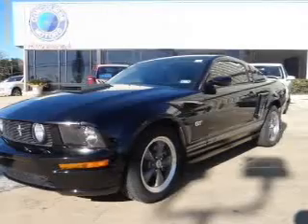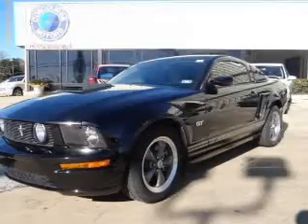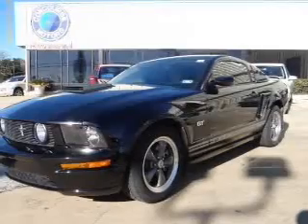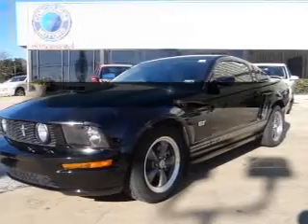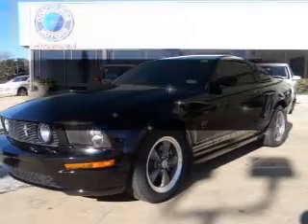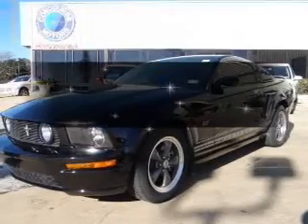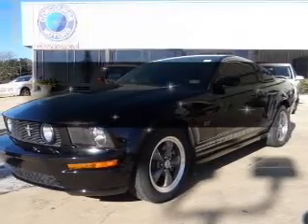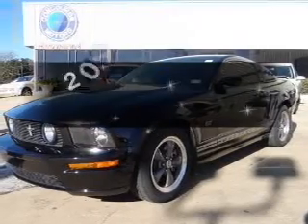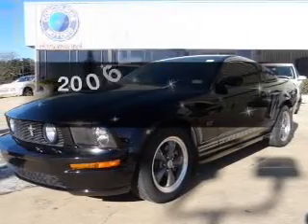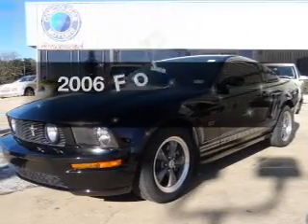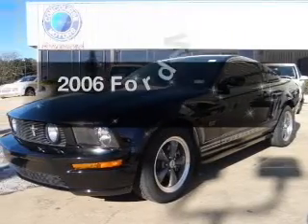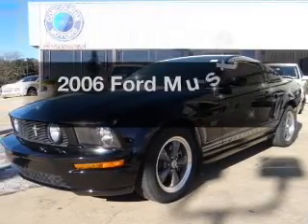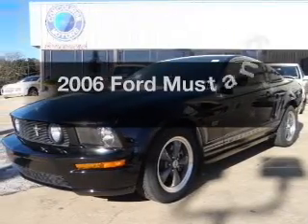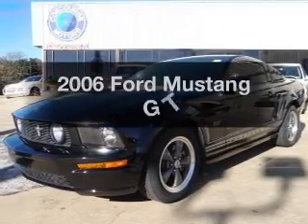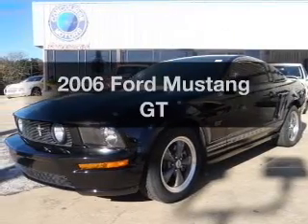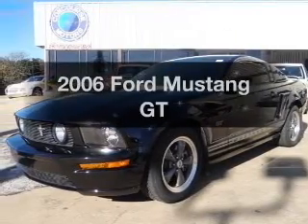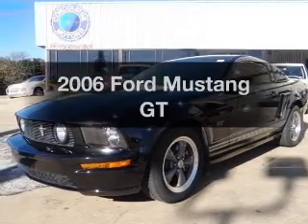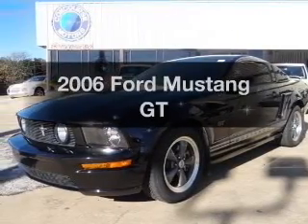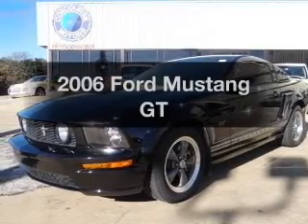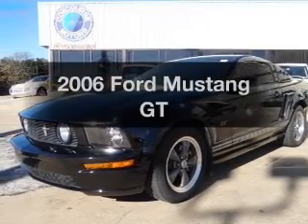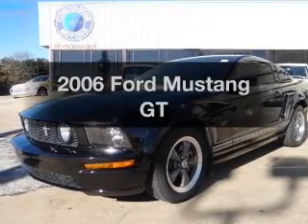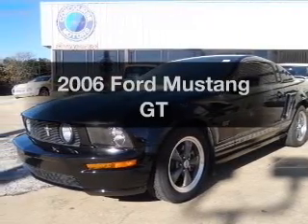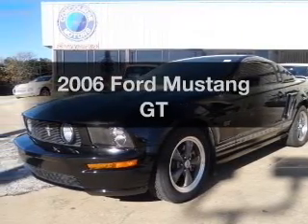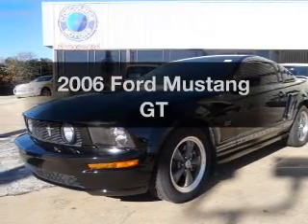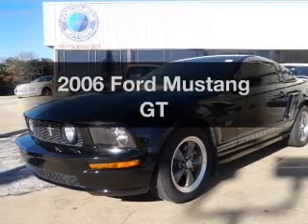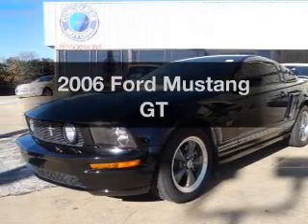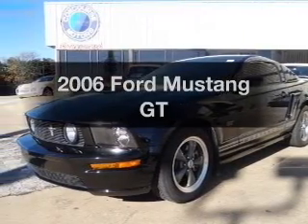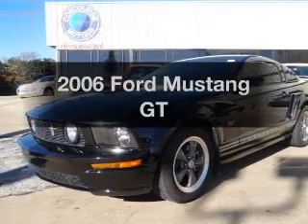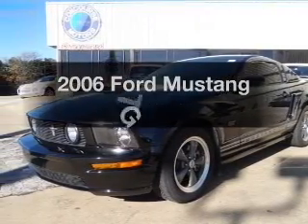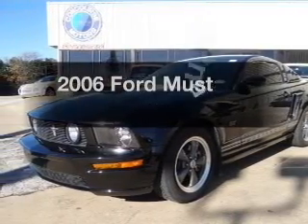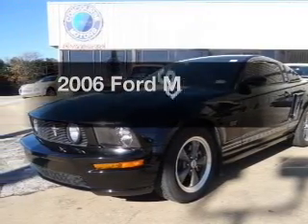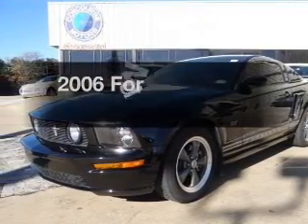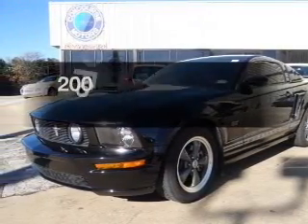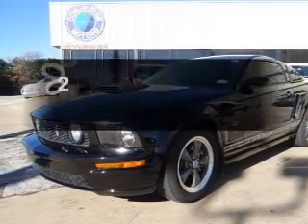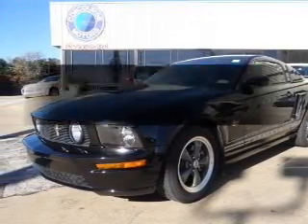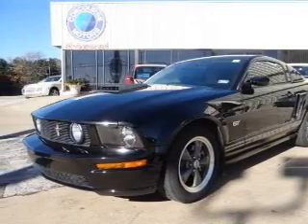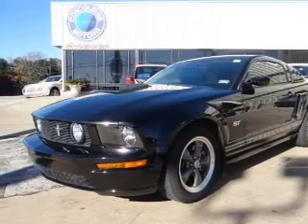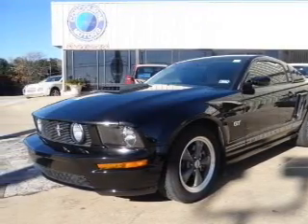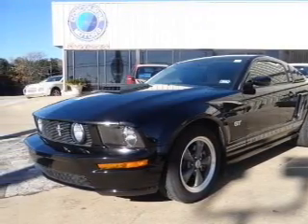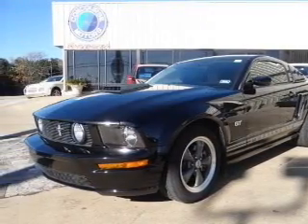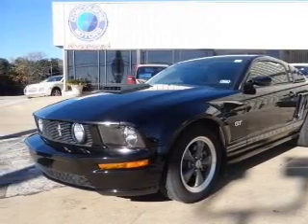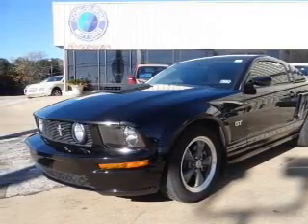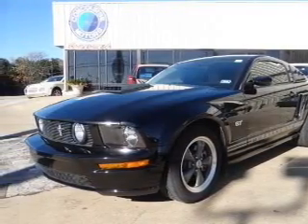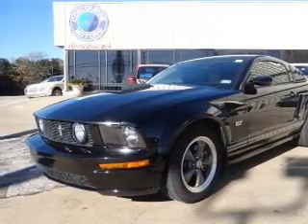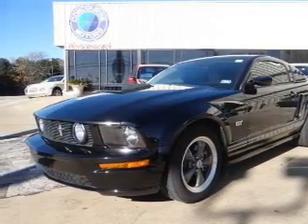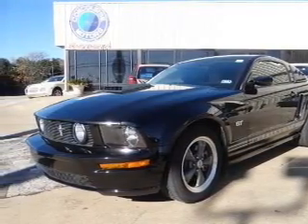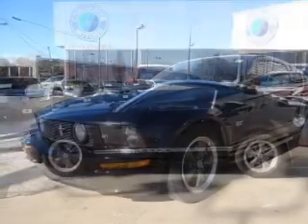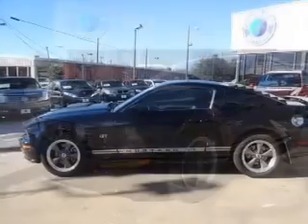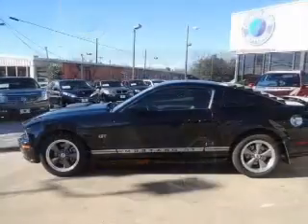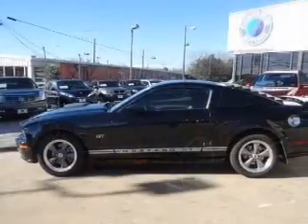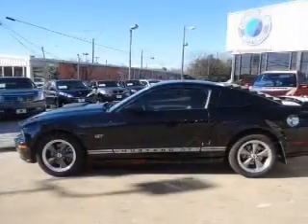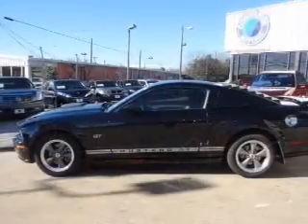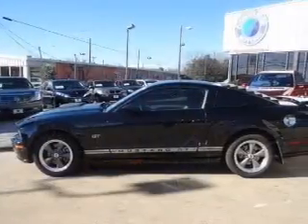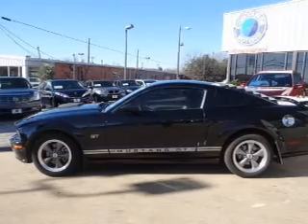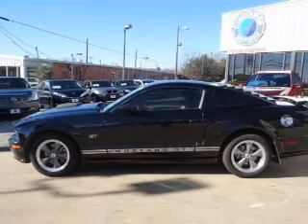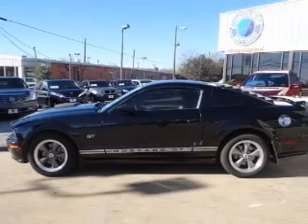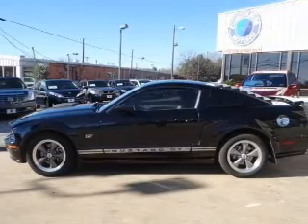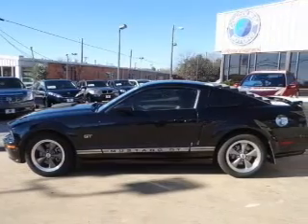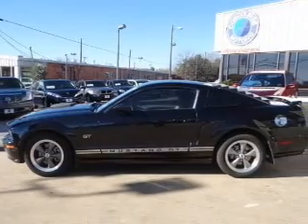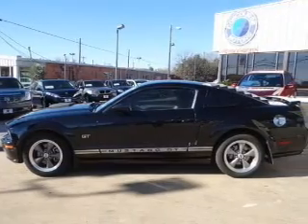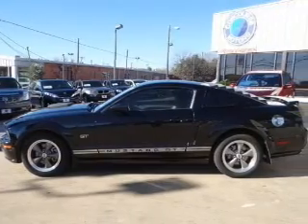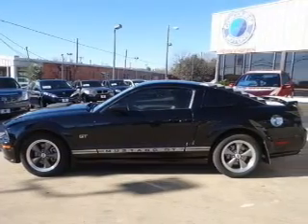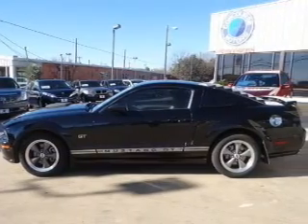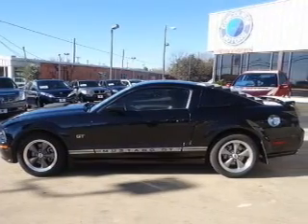Presenting the 2006 Ford Mustang. Everything you need under one roof with this great vehicle.